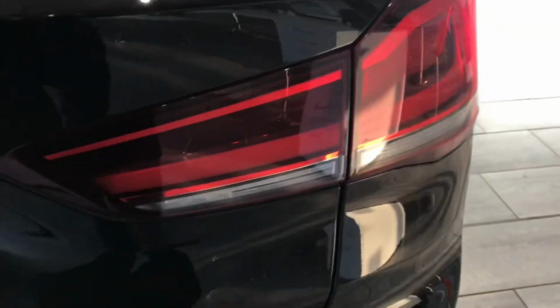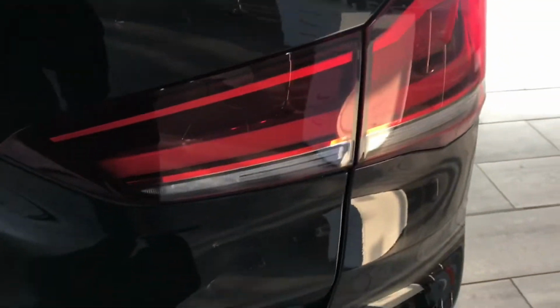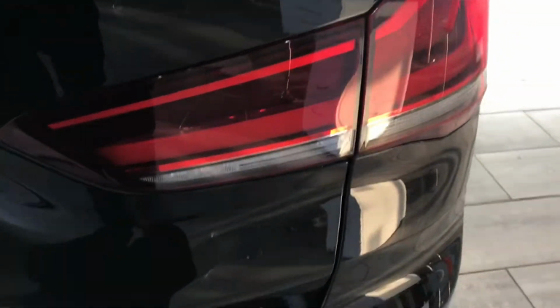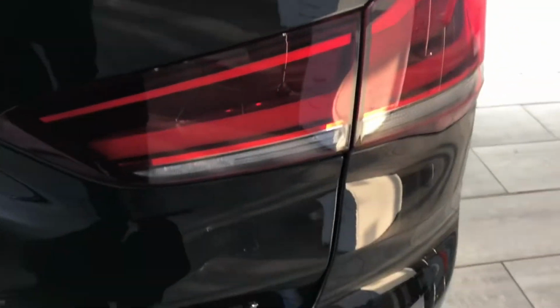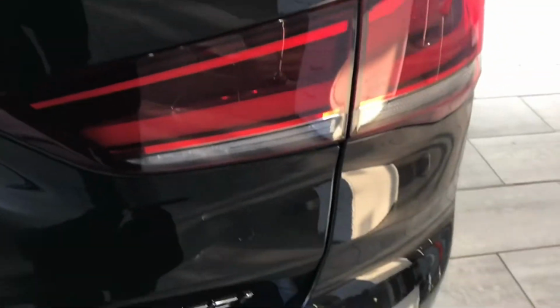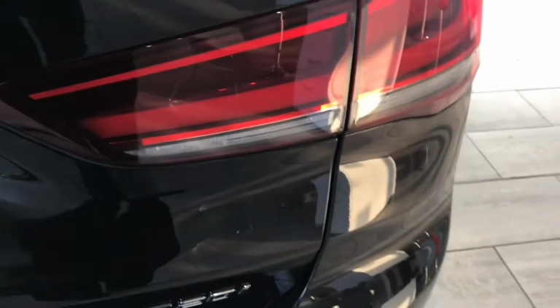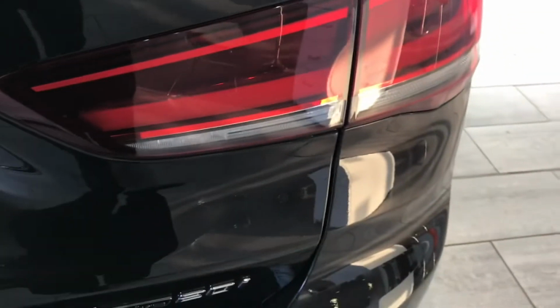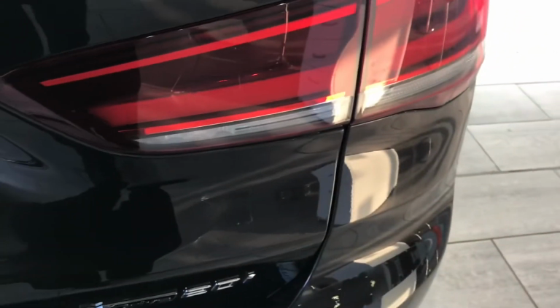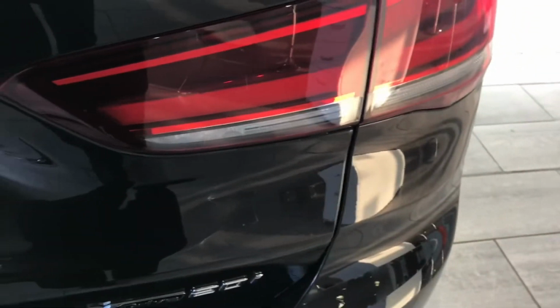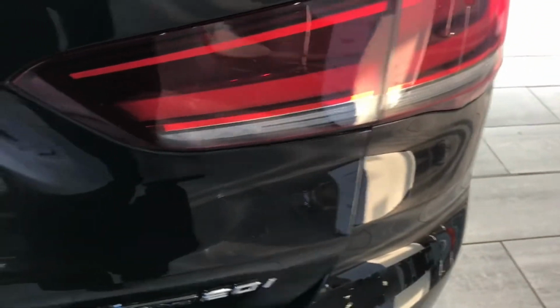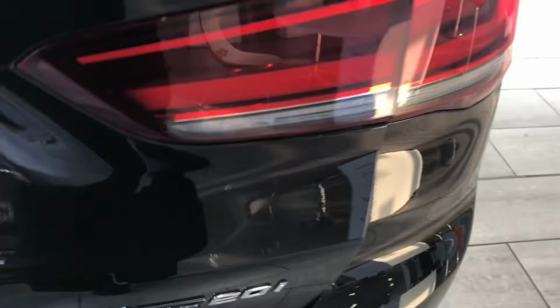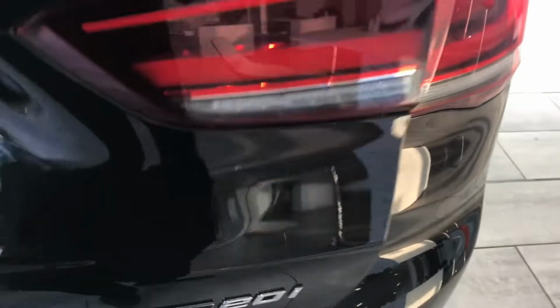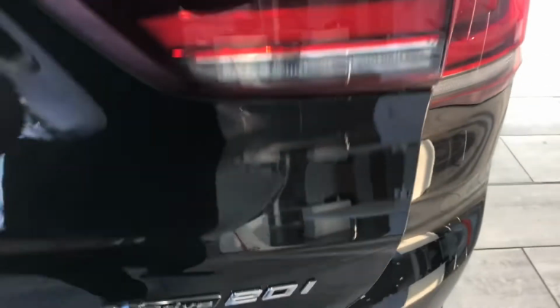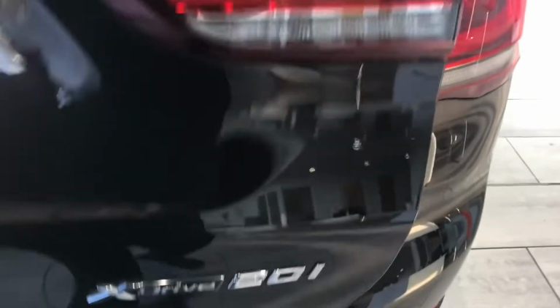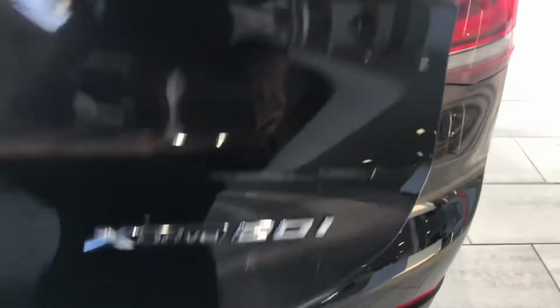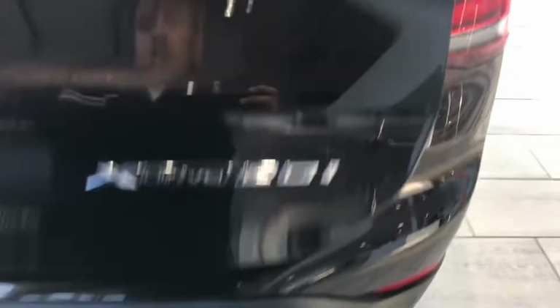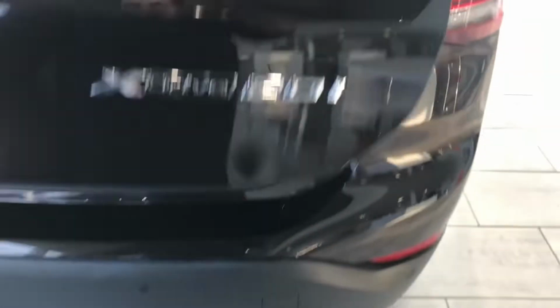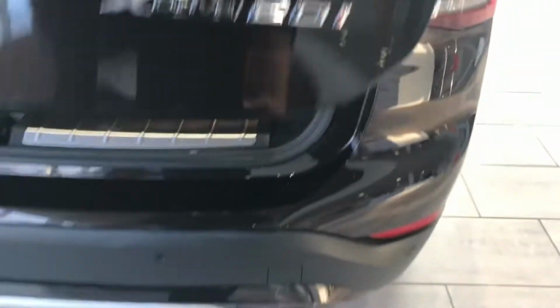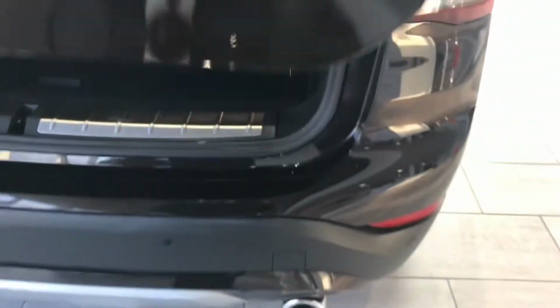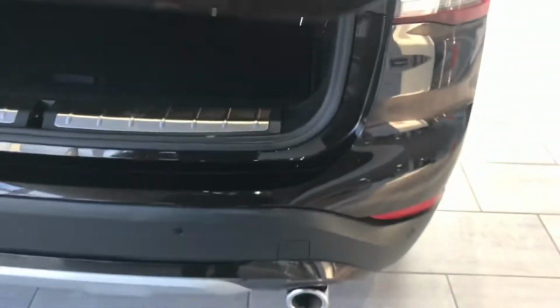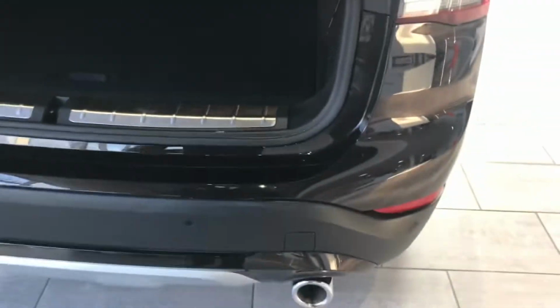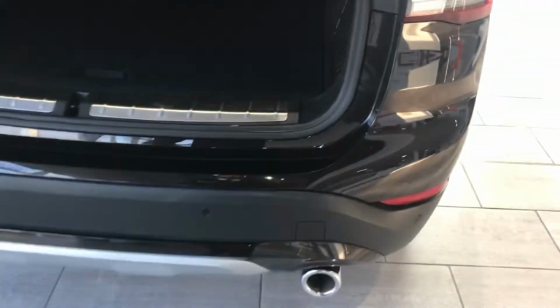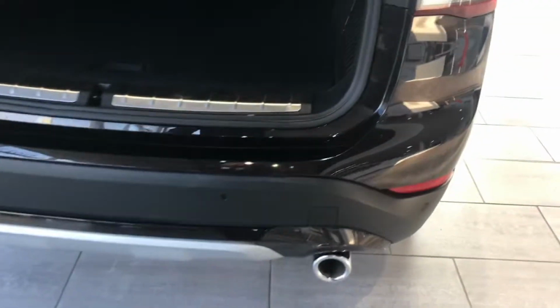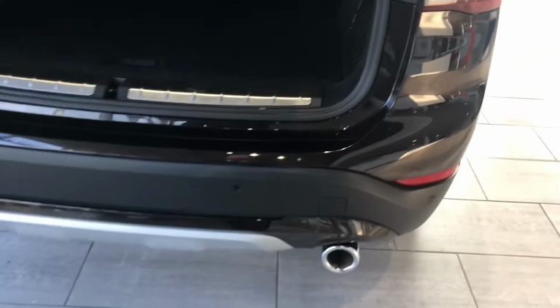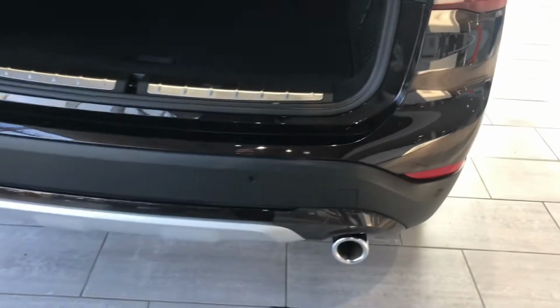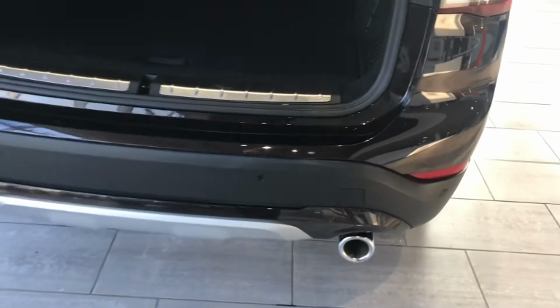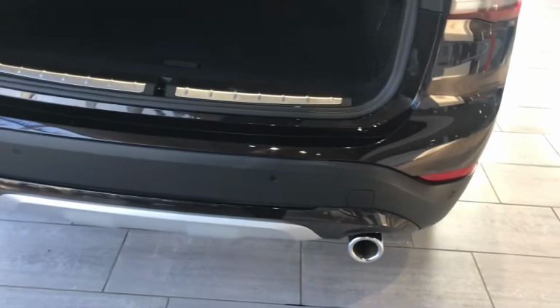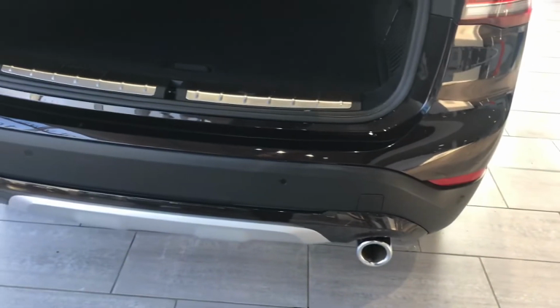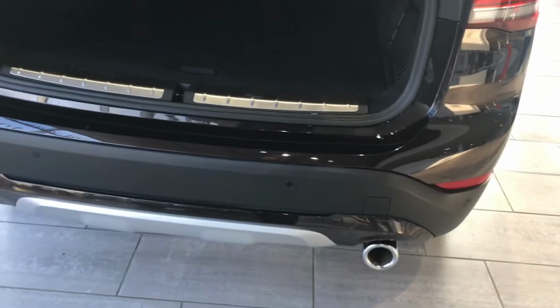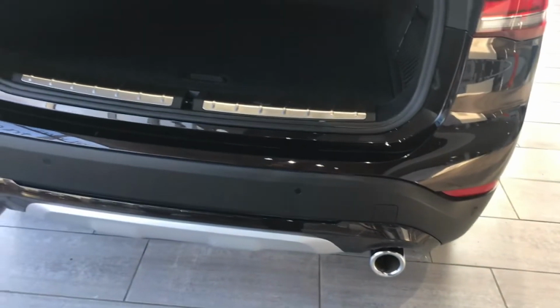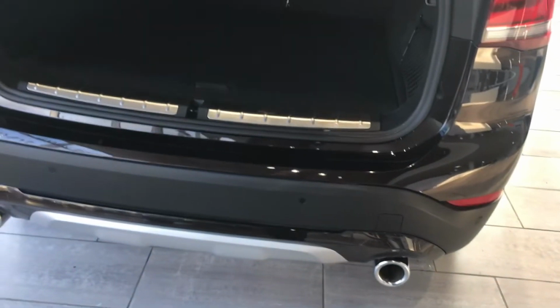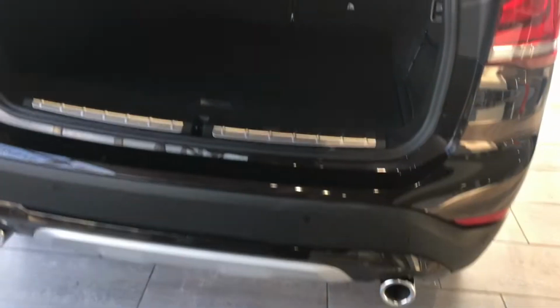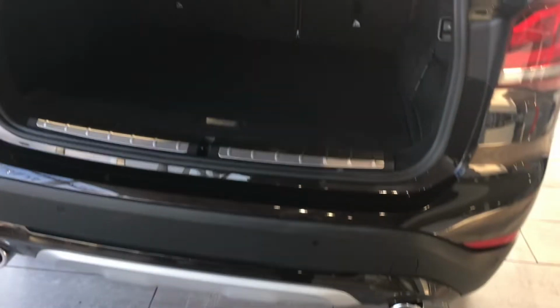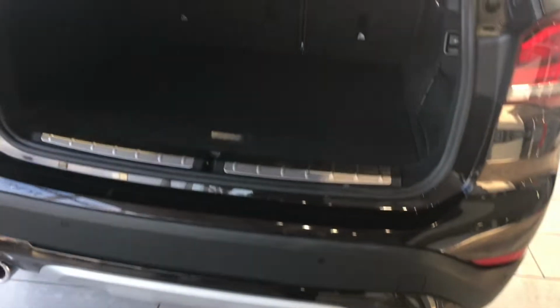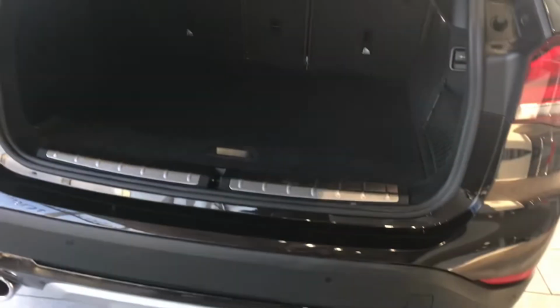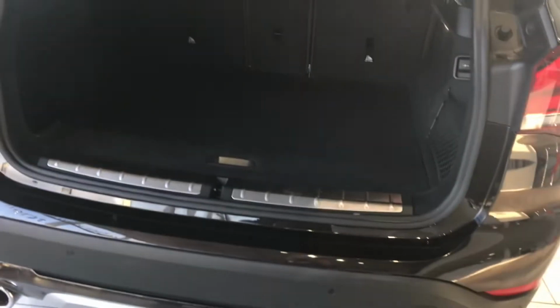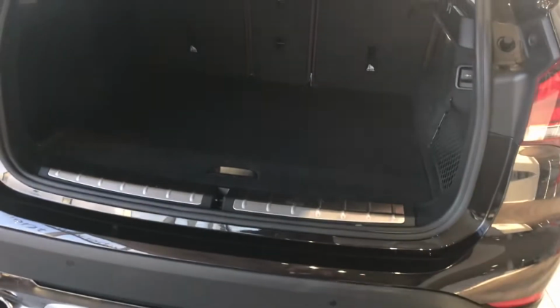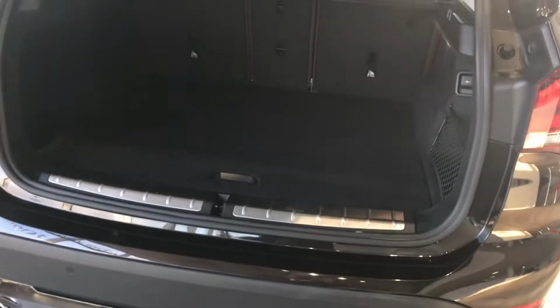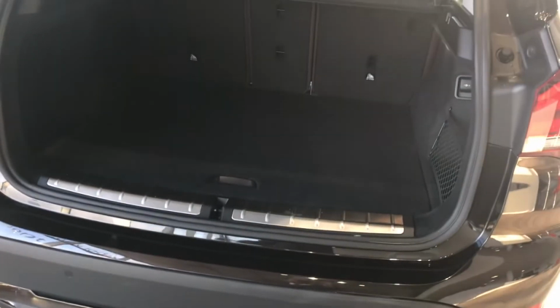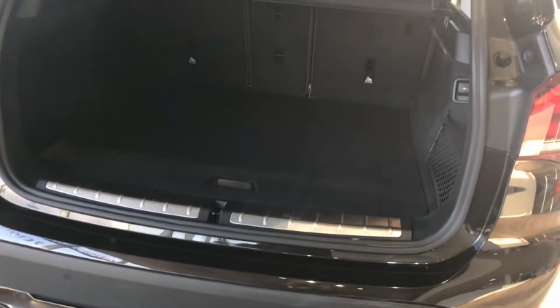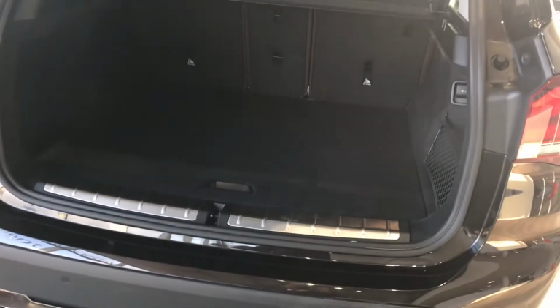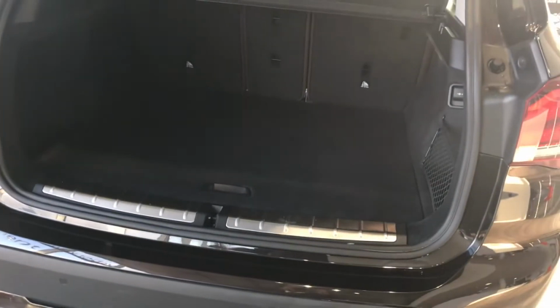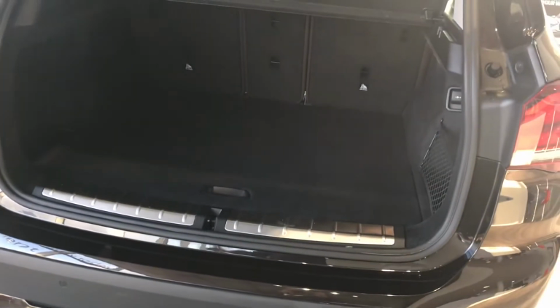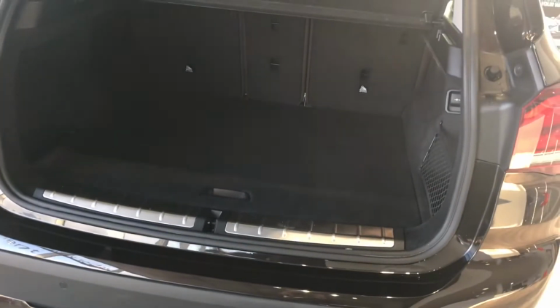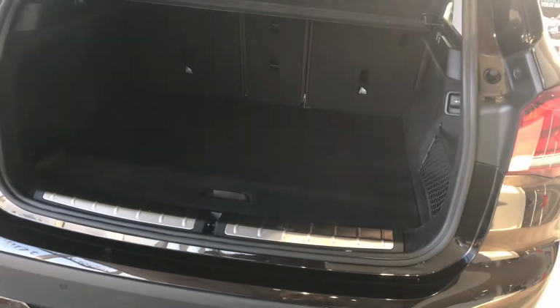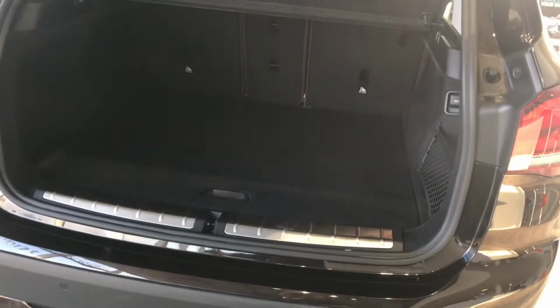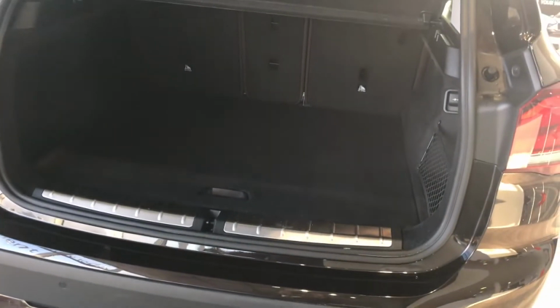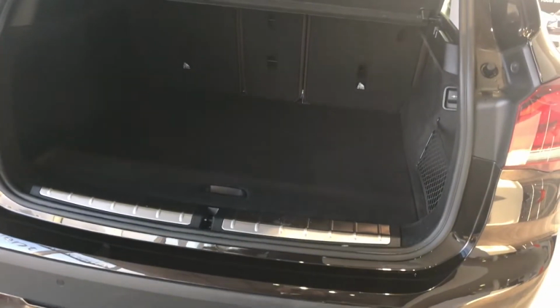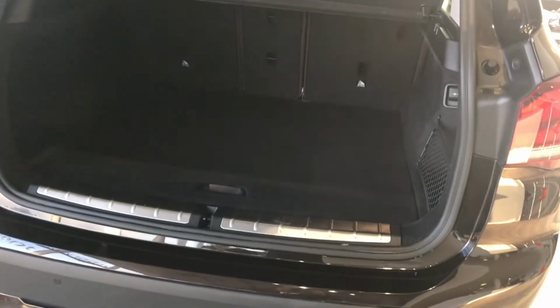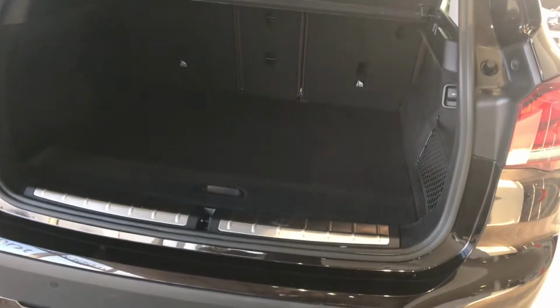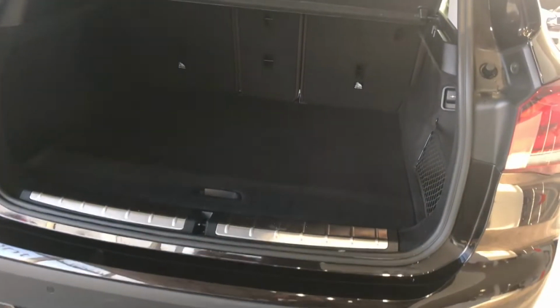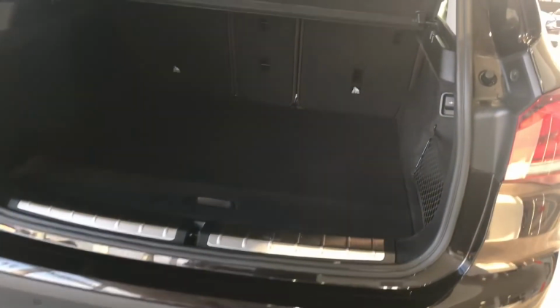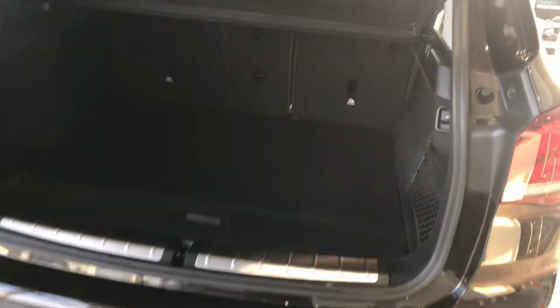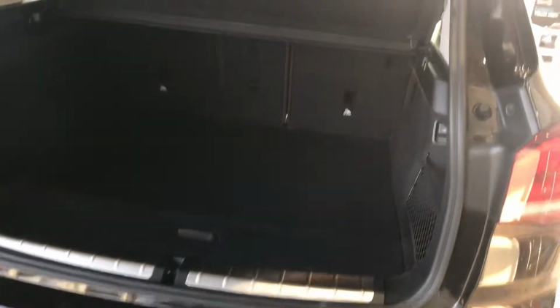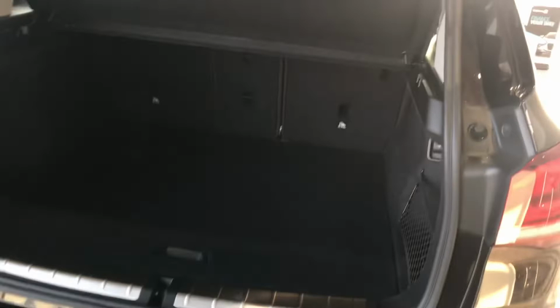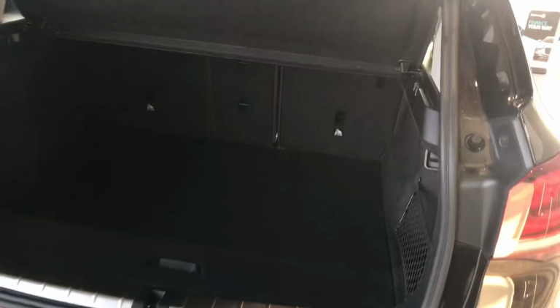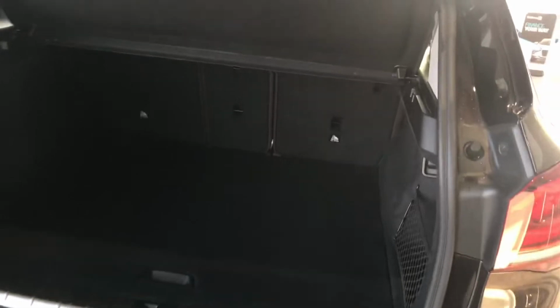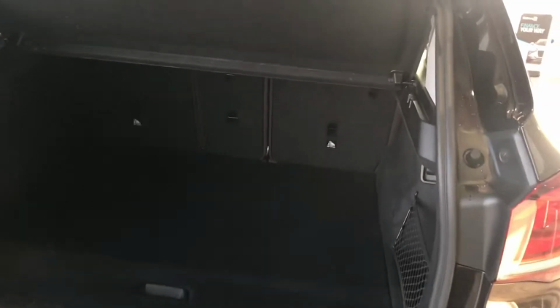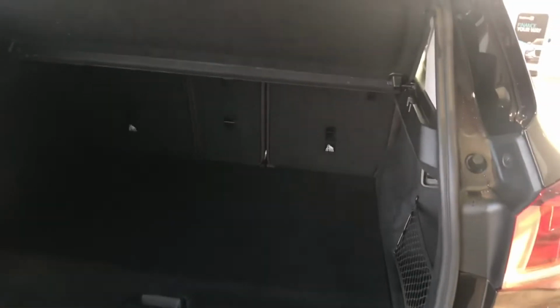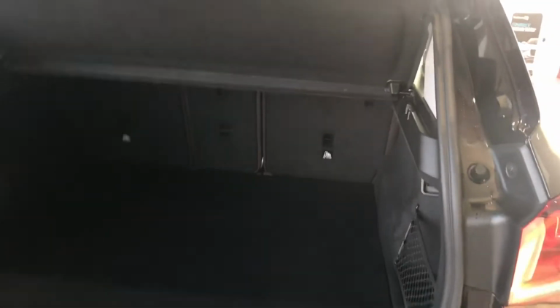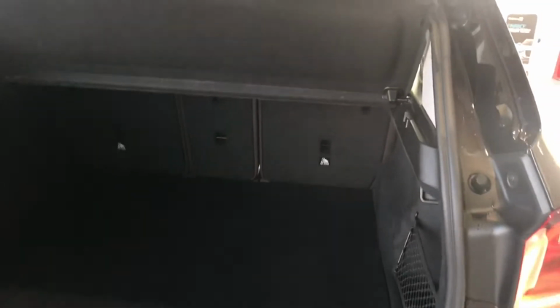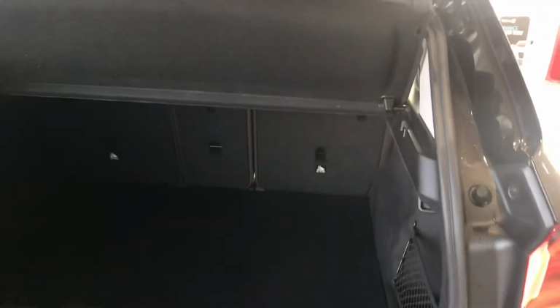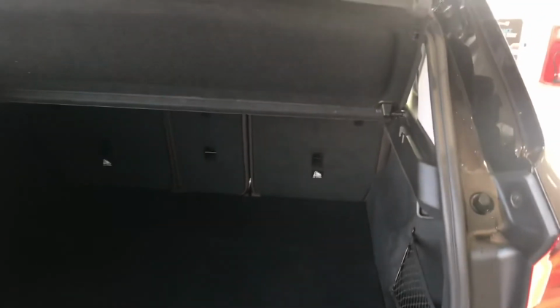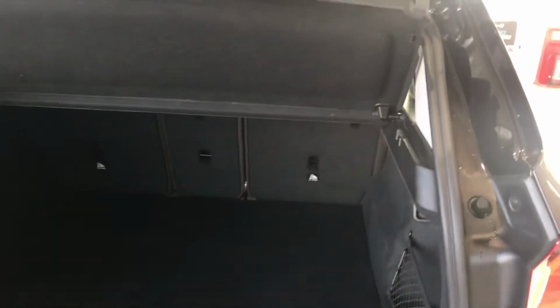You've got an electric tailgate — simple, nice and easy. There's plenty of space in there, you can get everything you want in there.